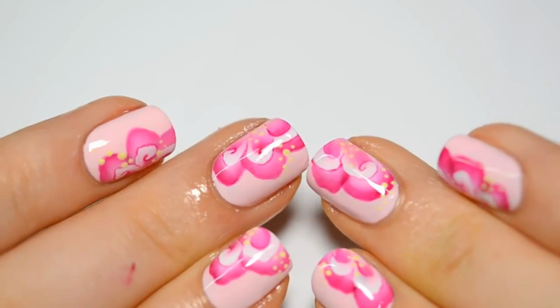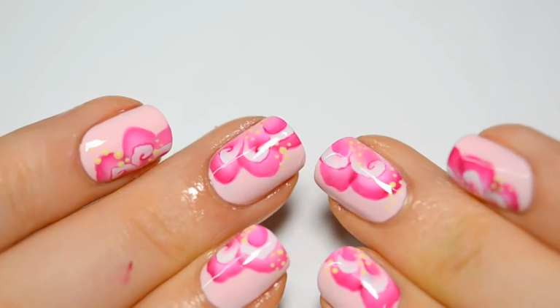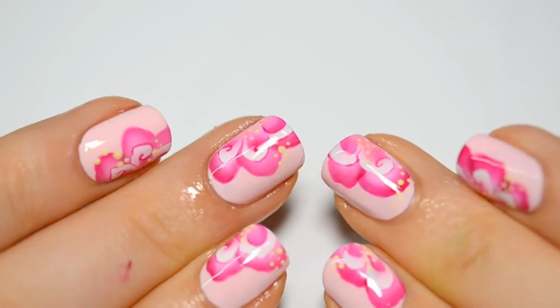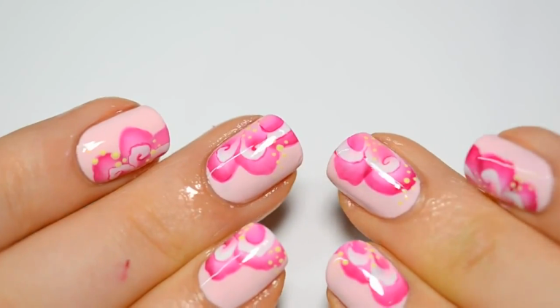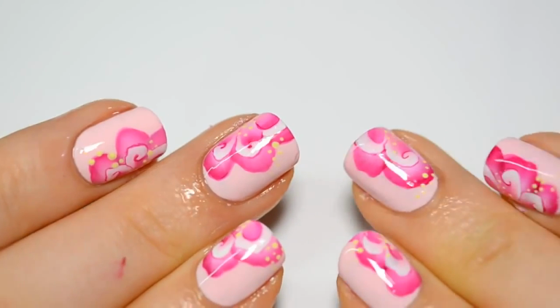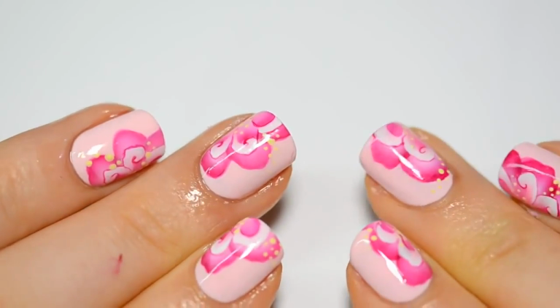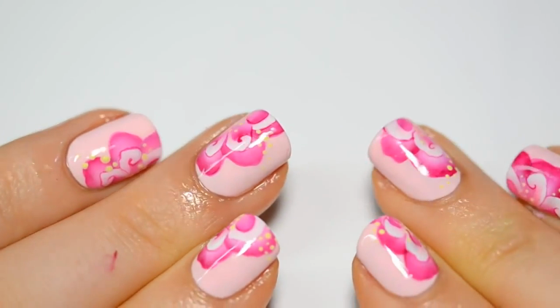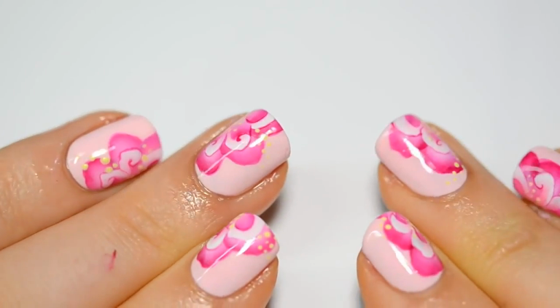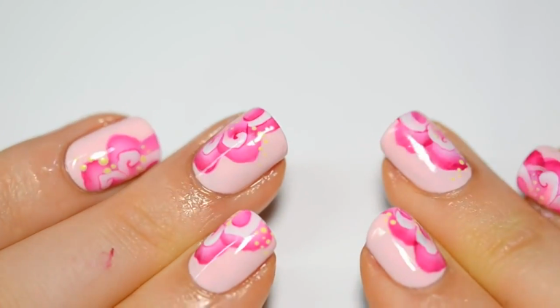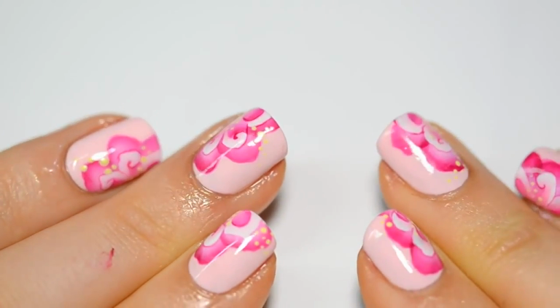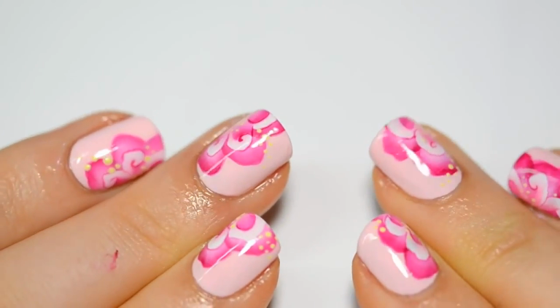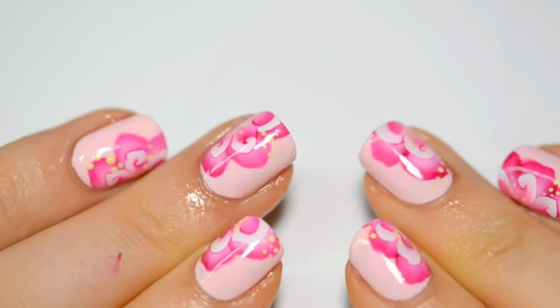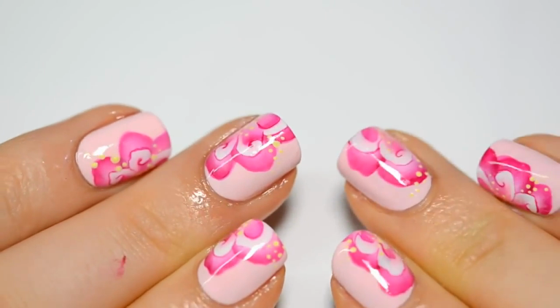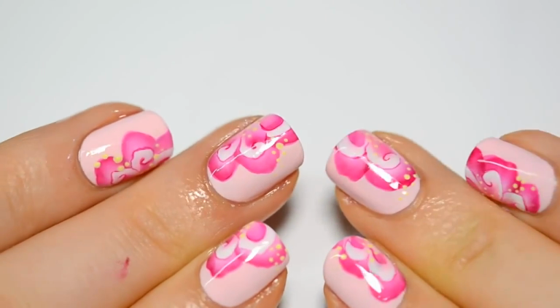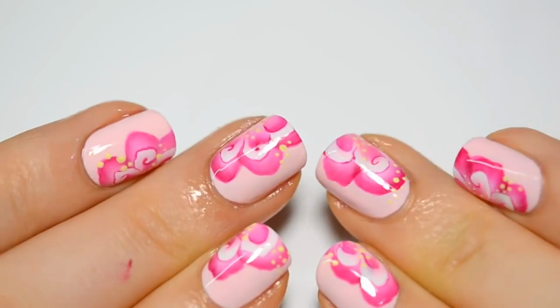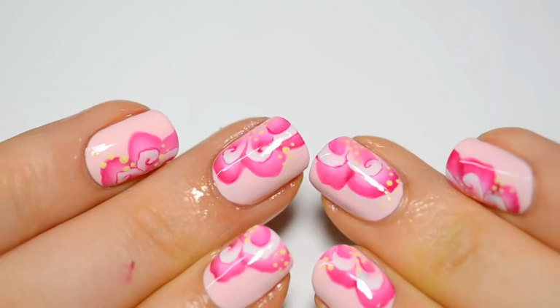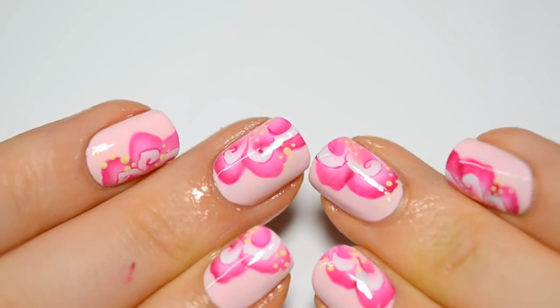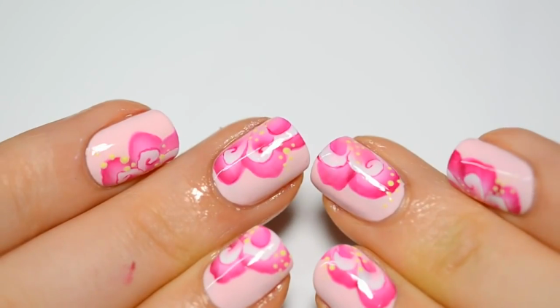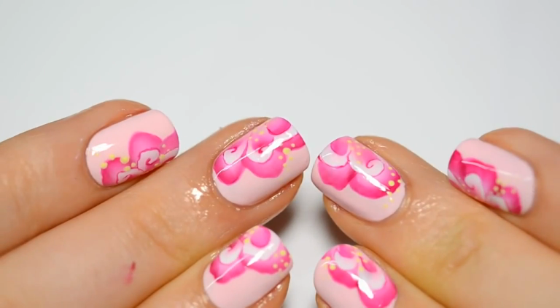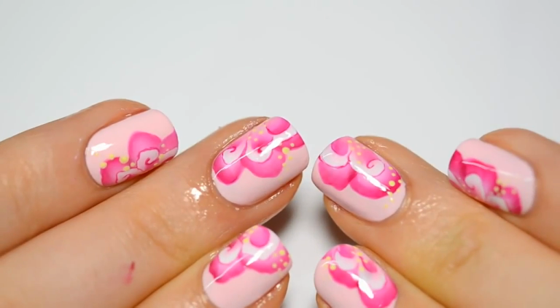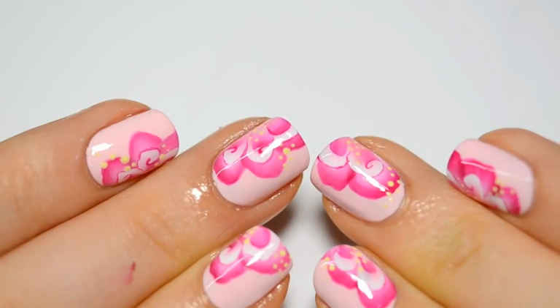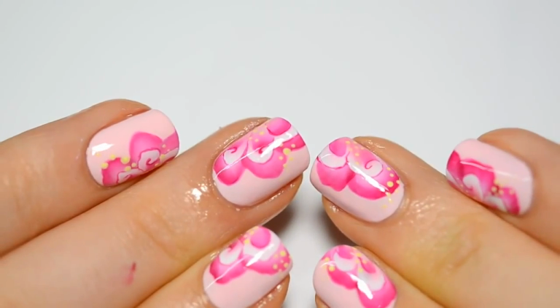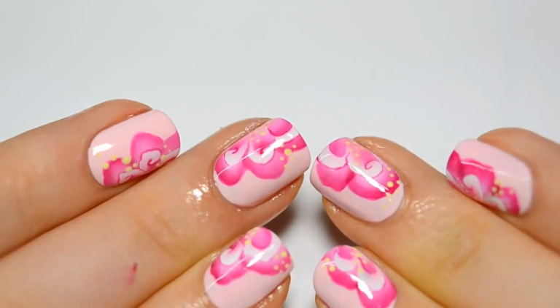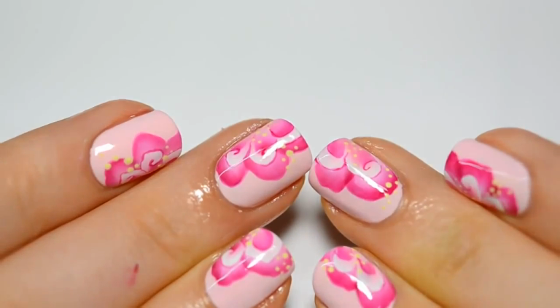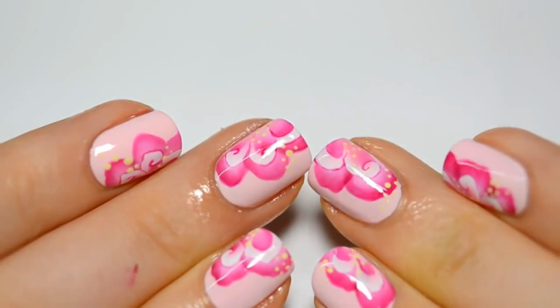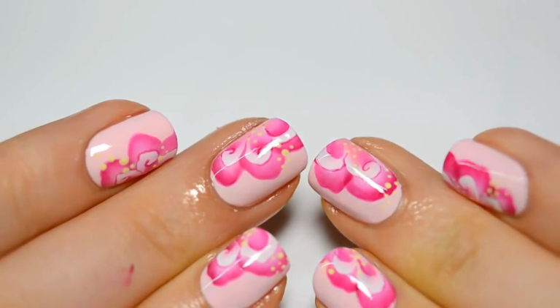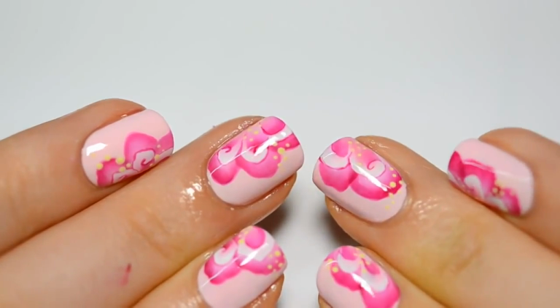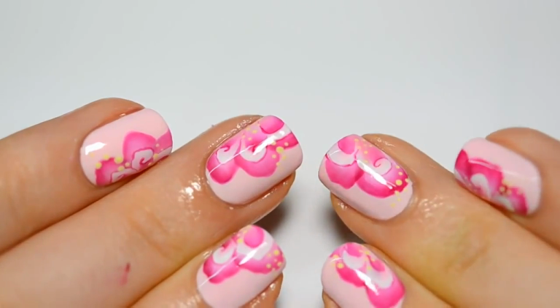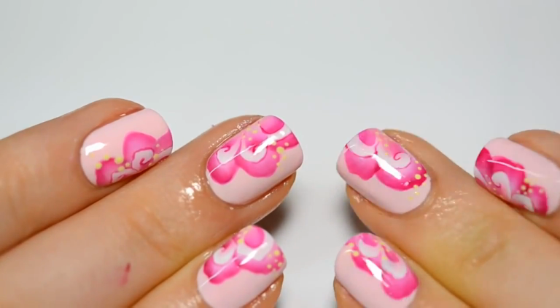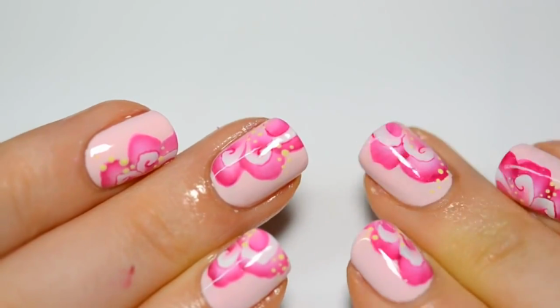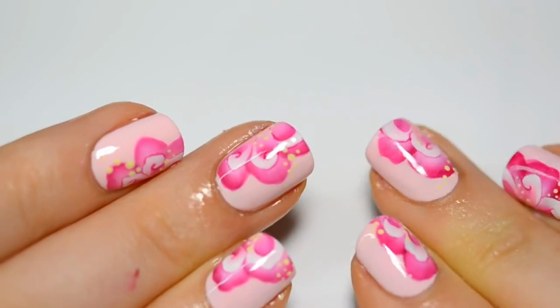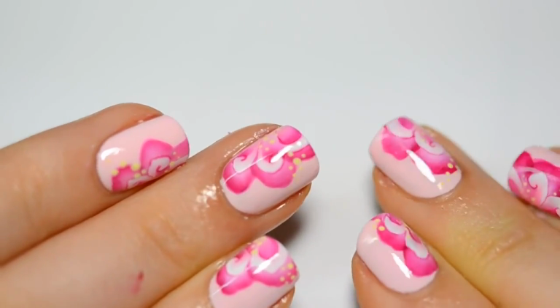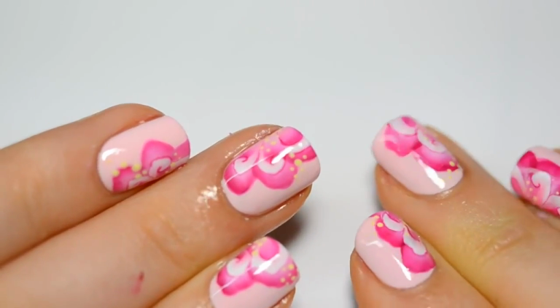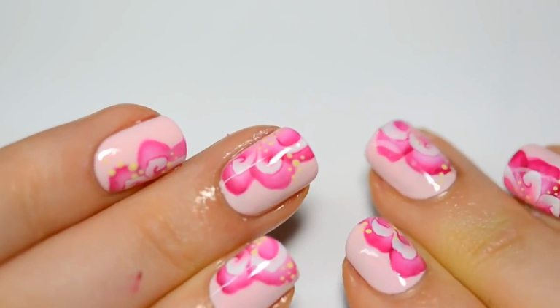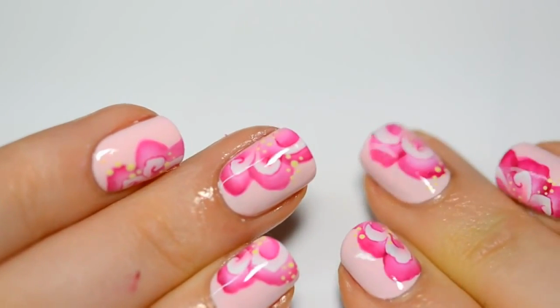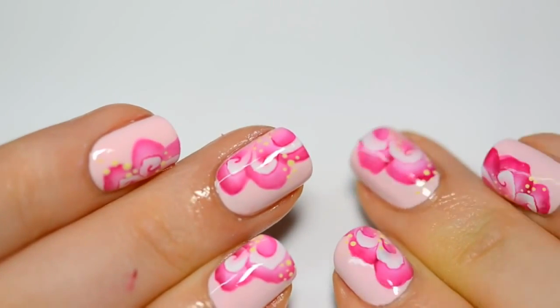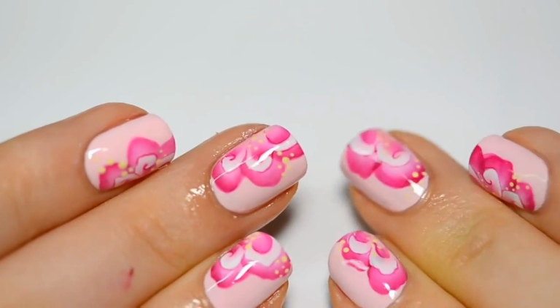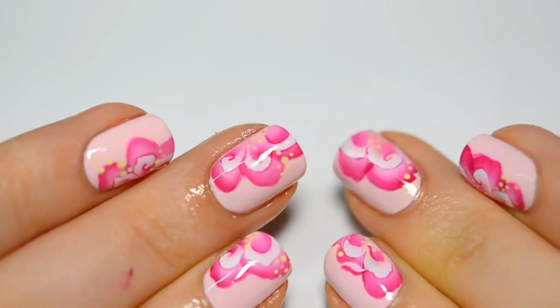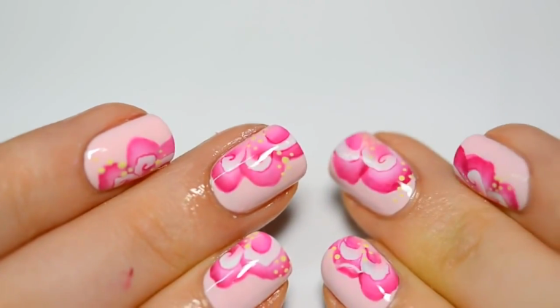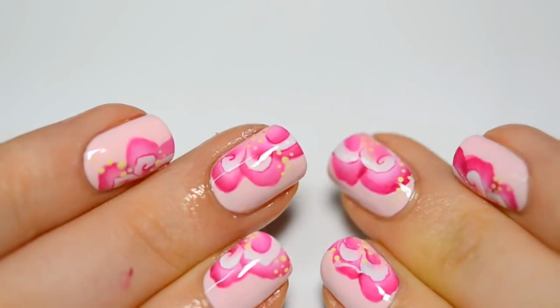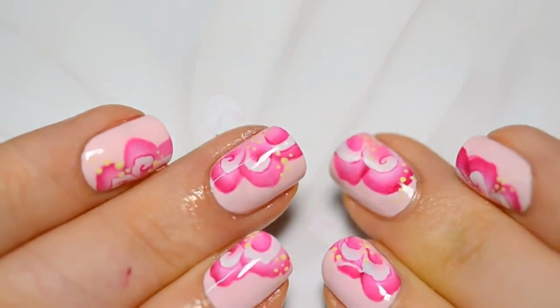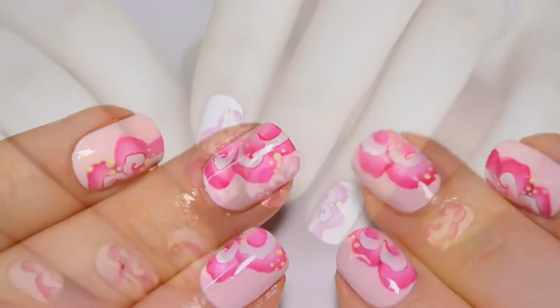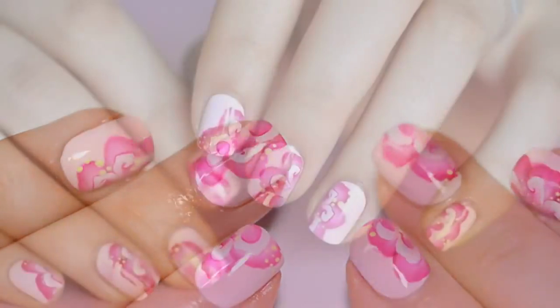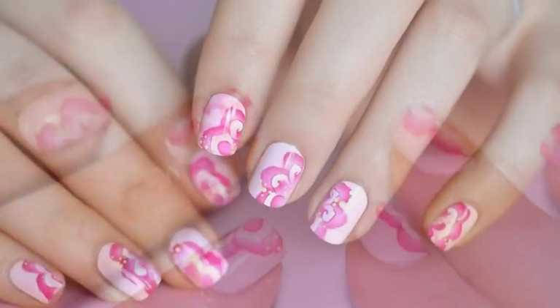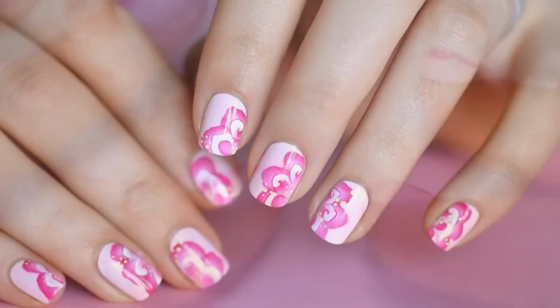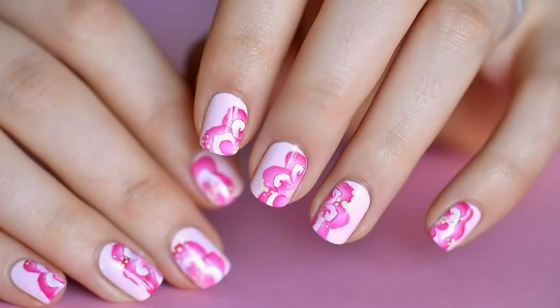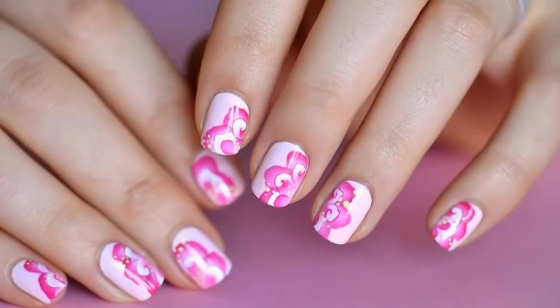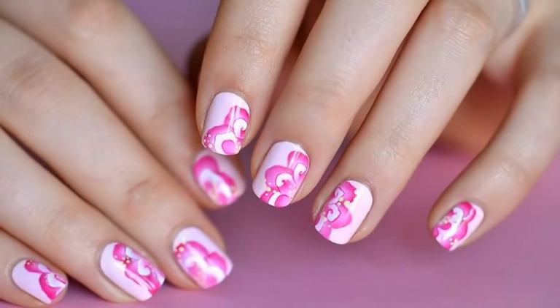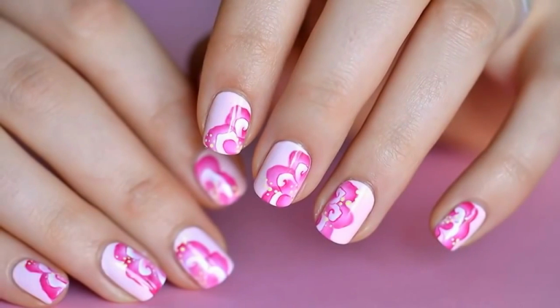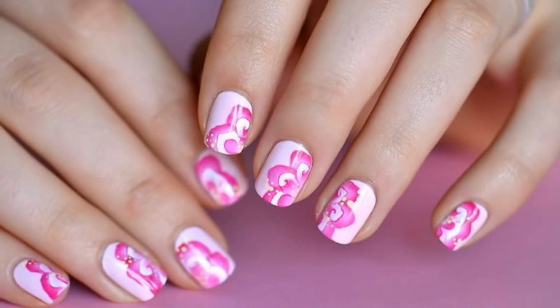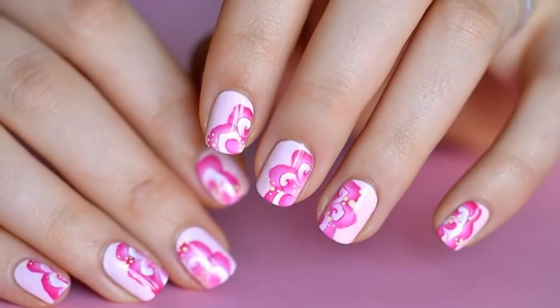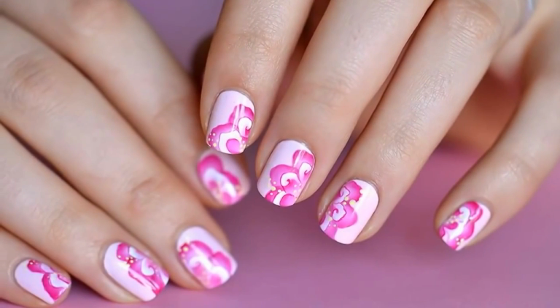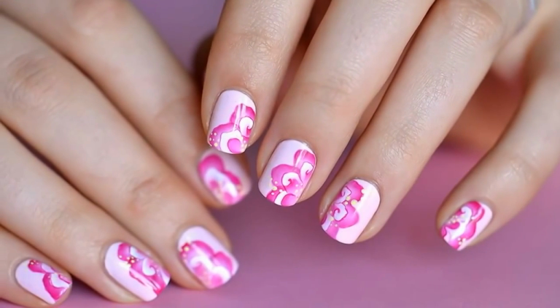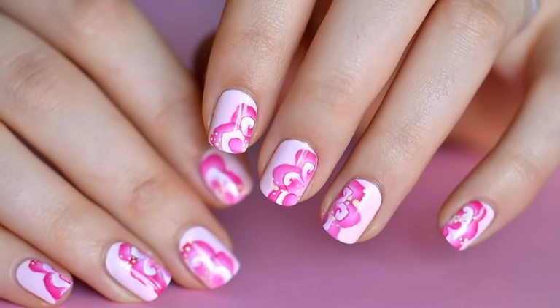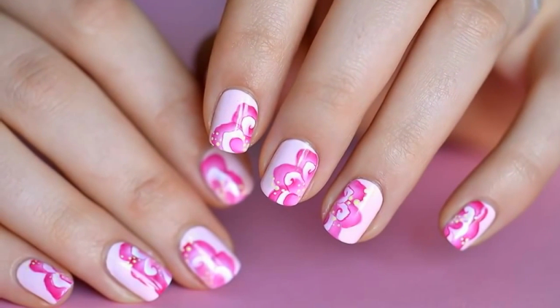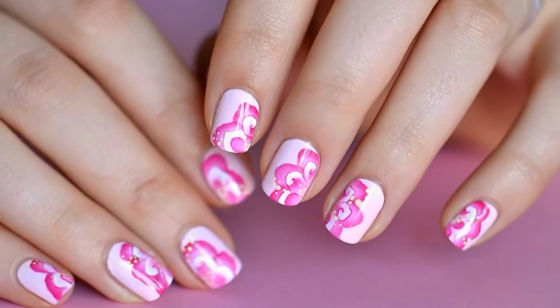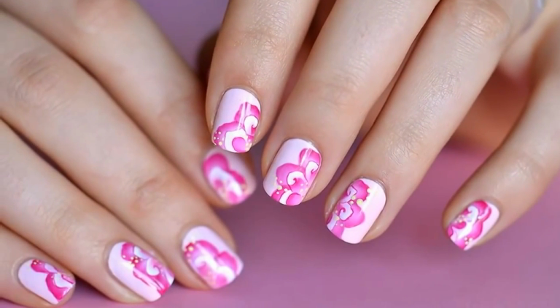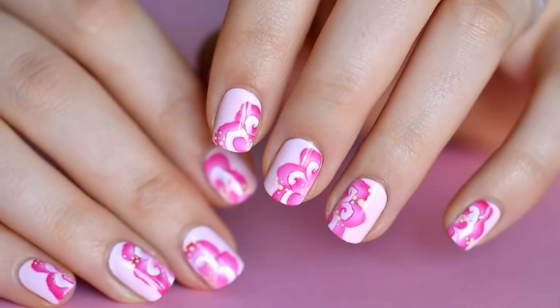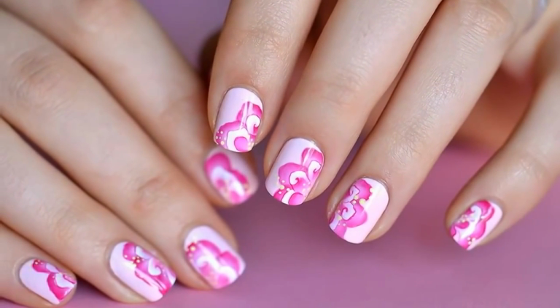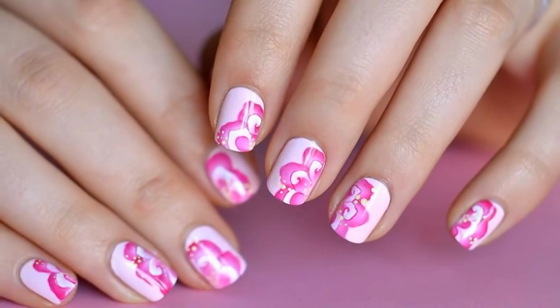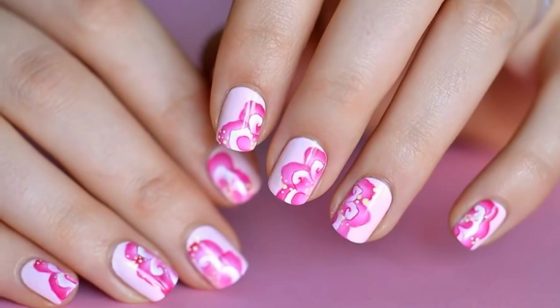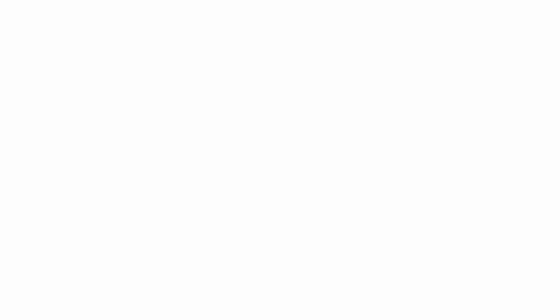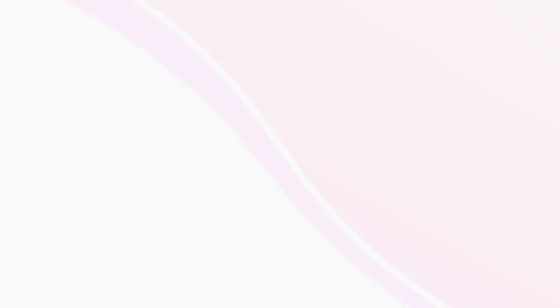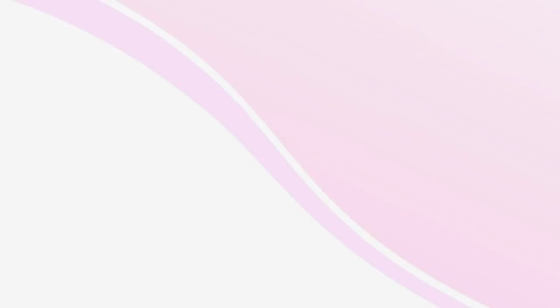For the second nail art, I've applied a white base. Then I make a one-stroke gradient with my brush.